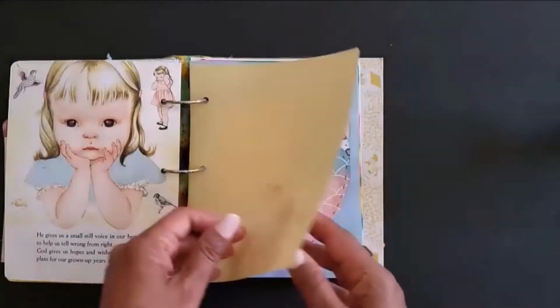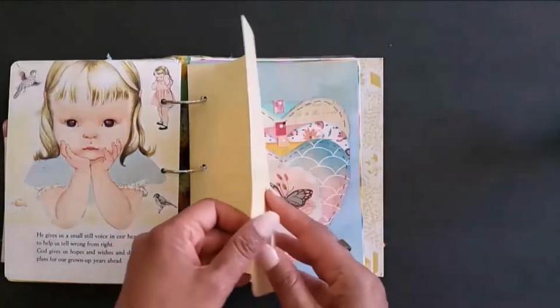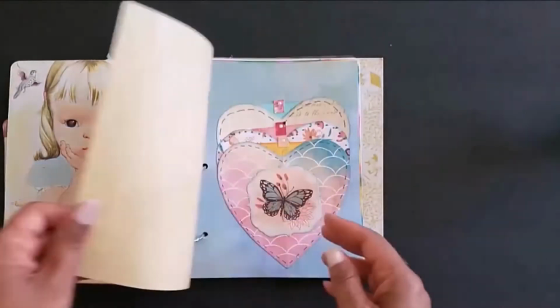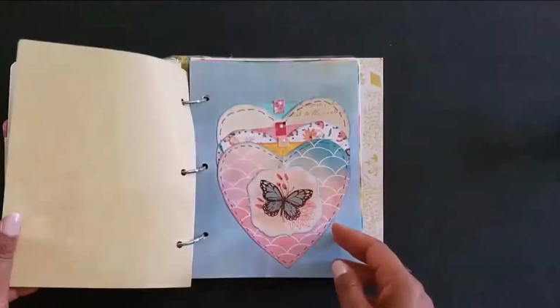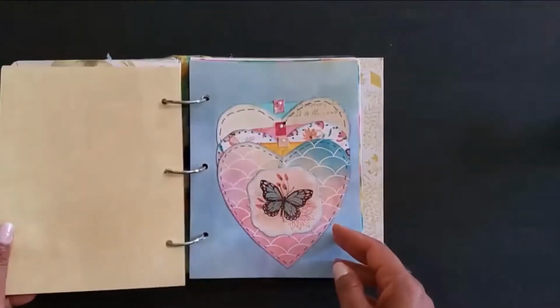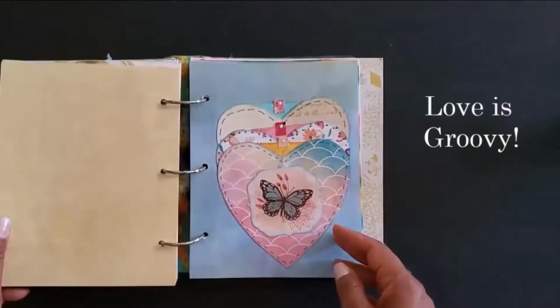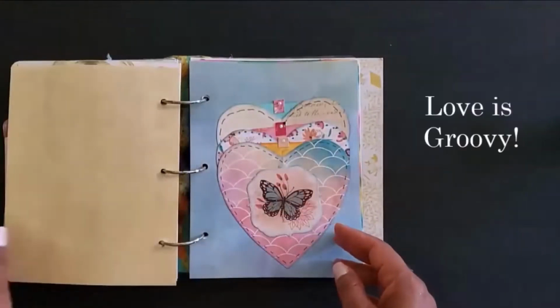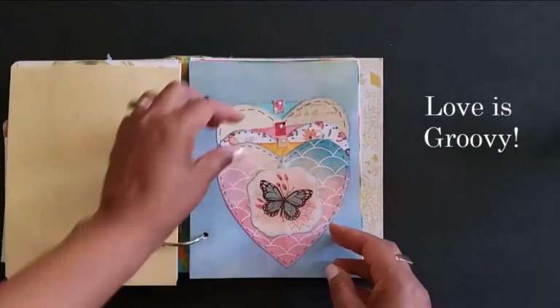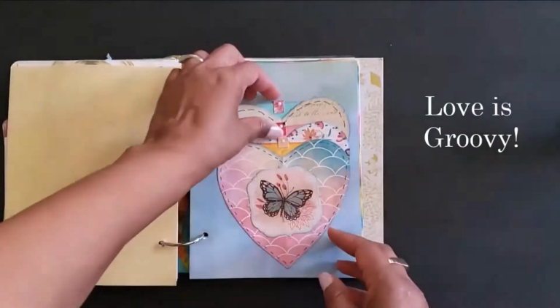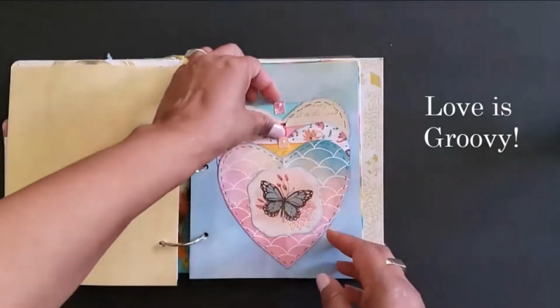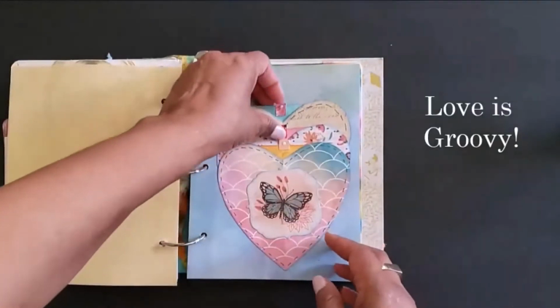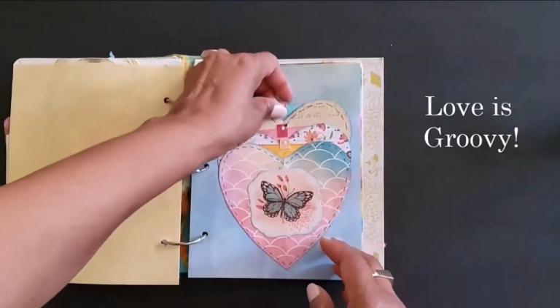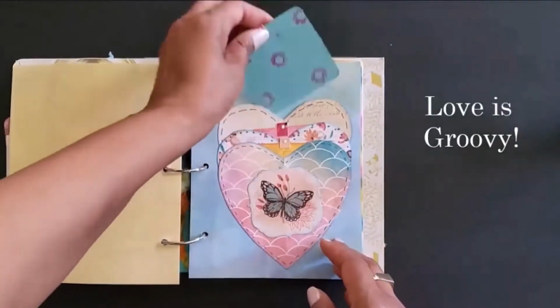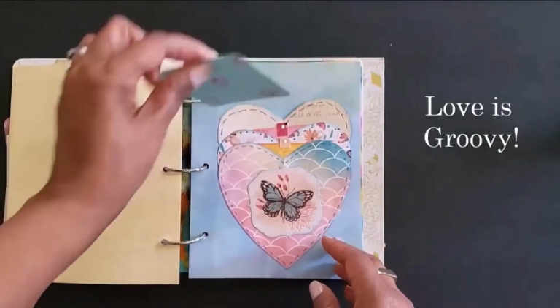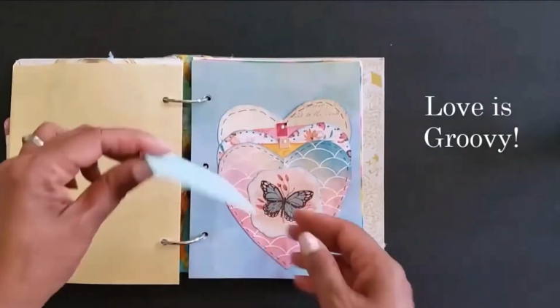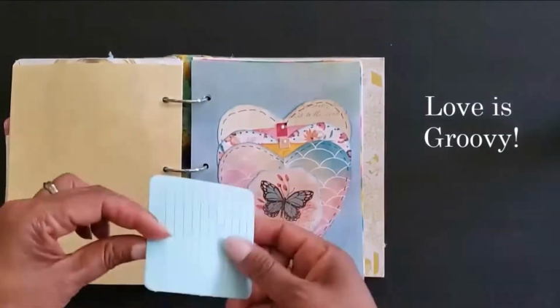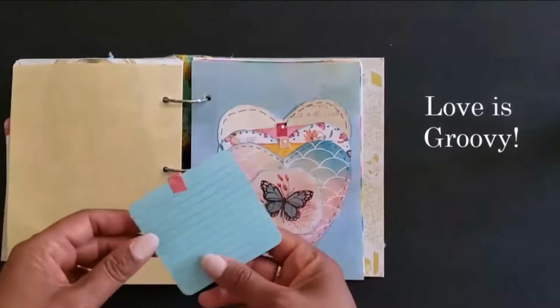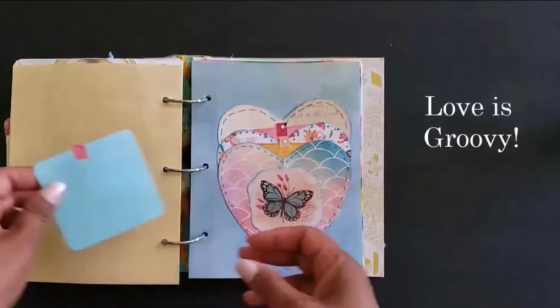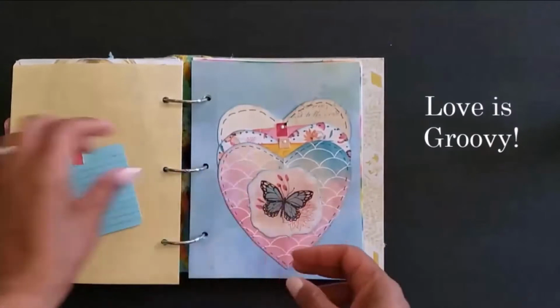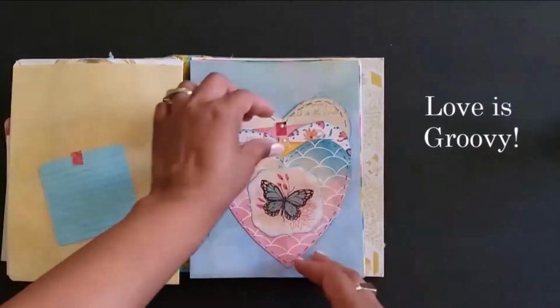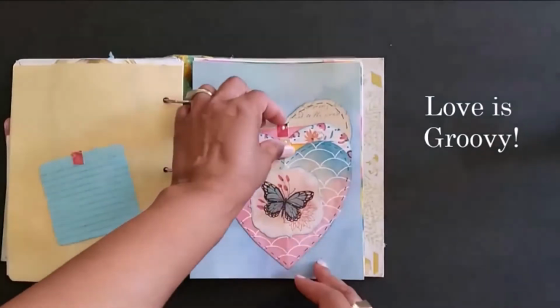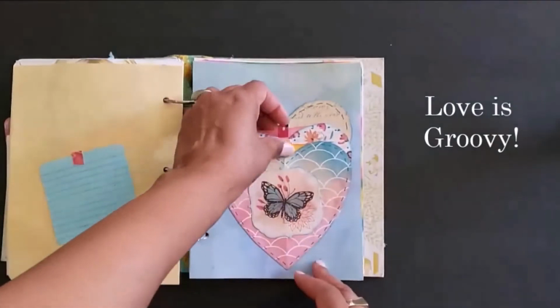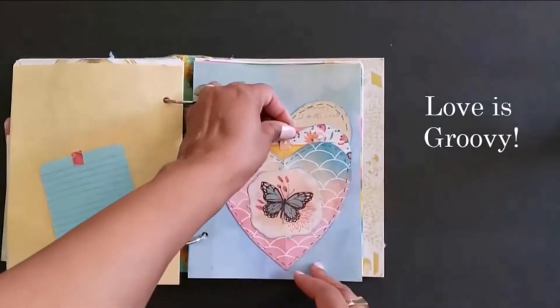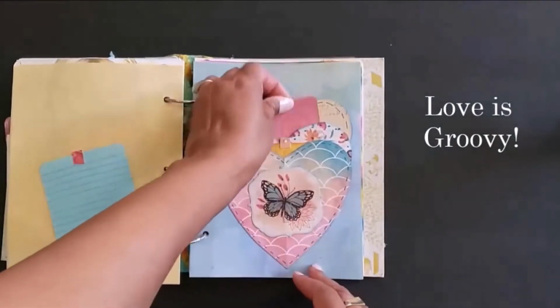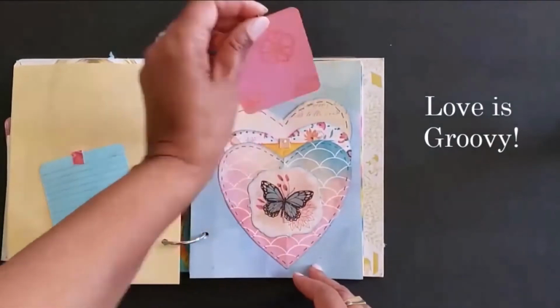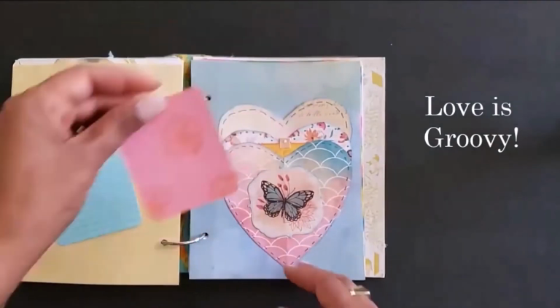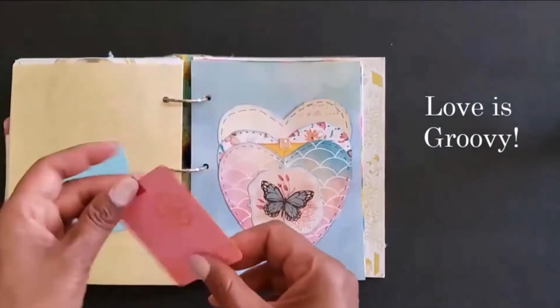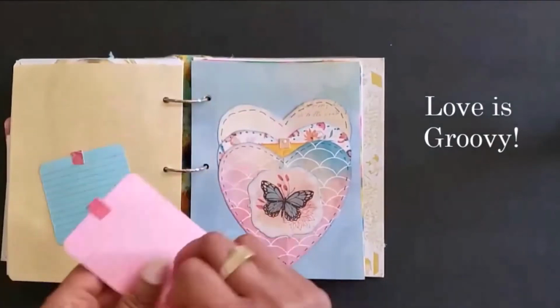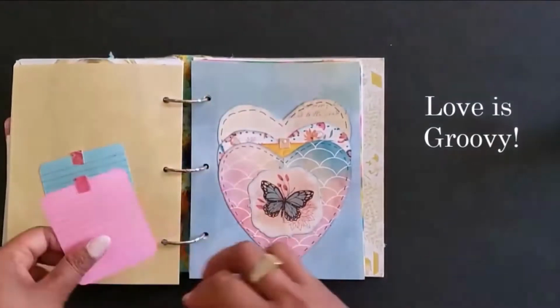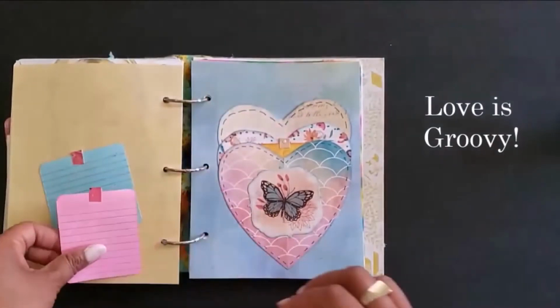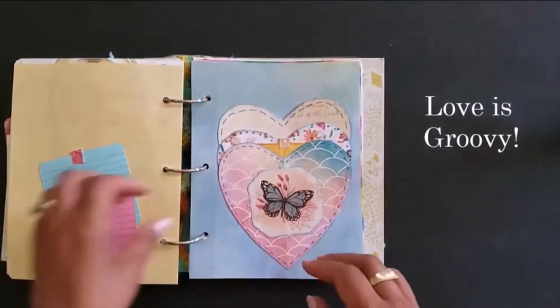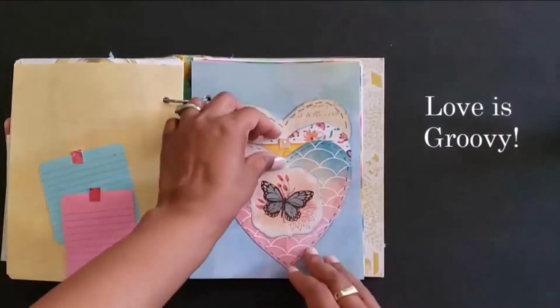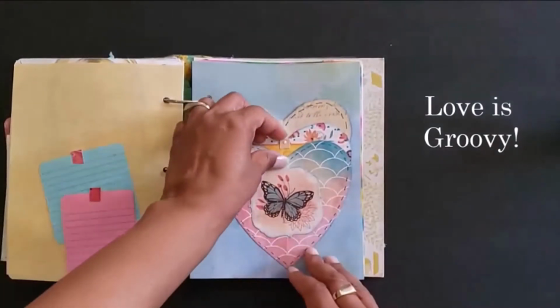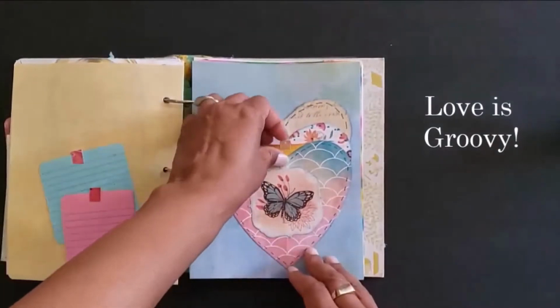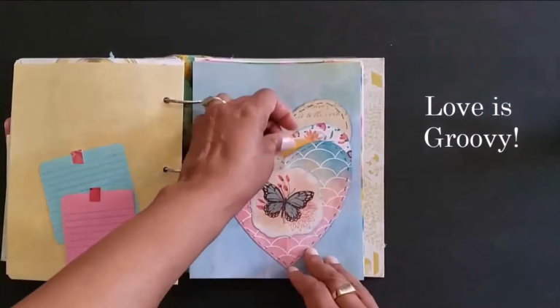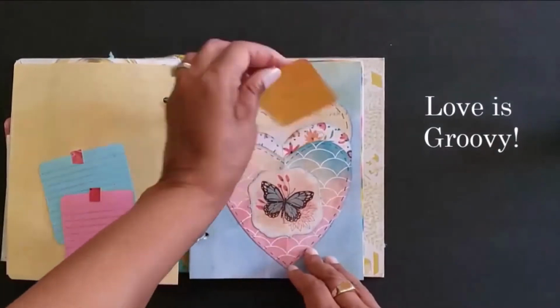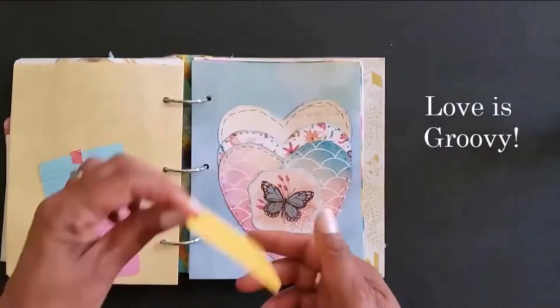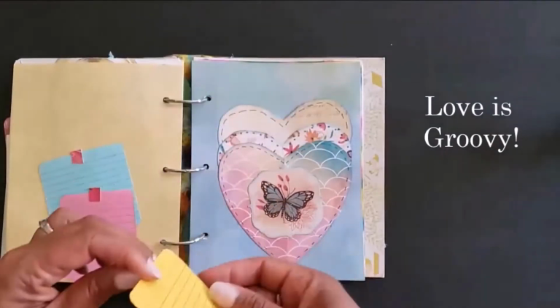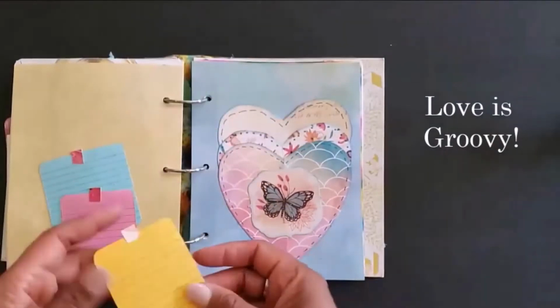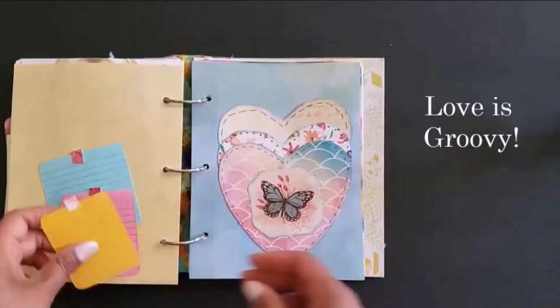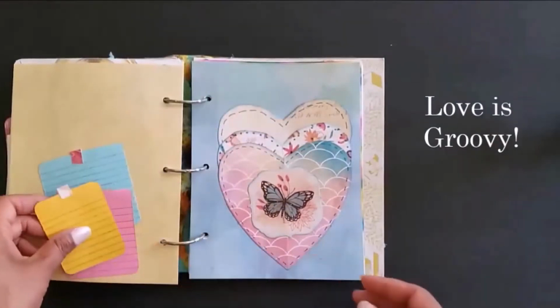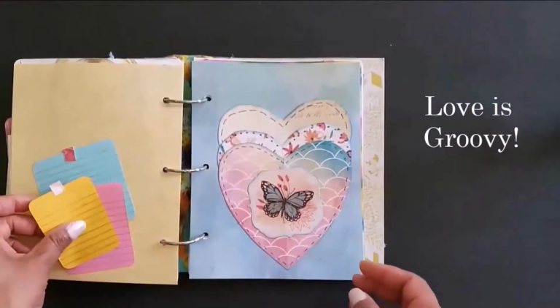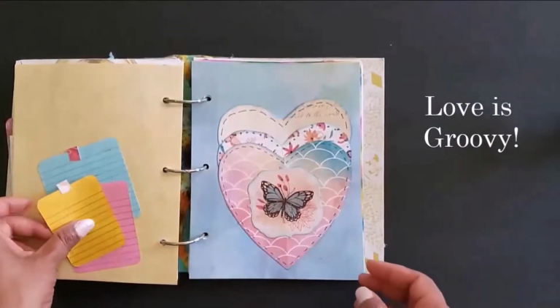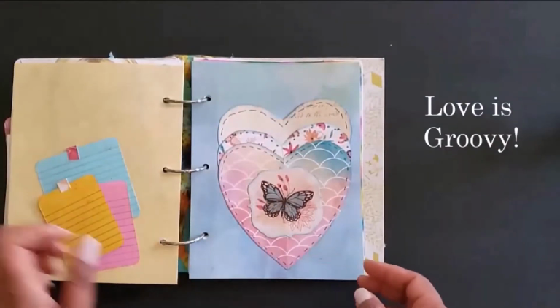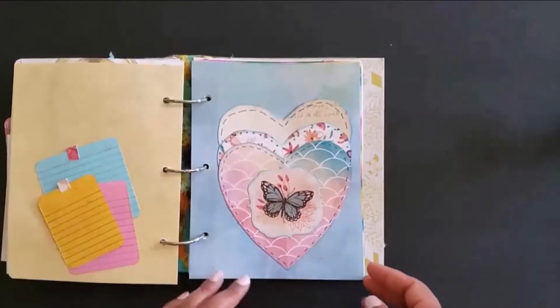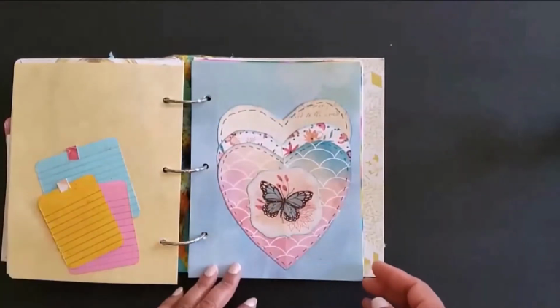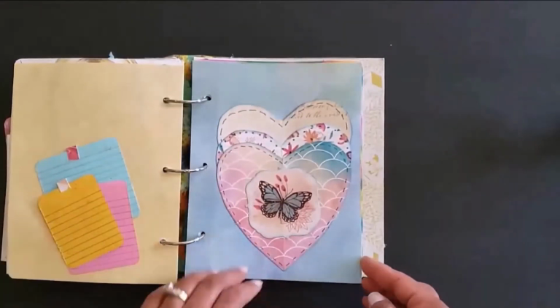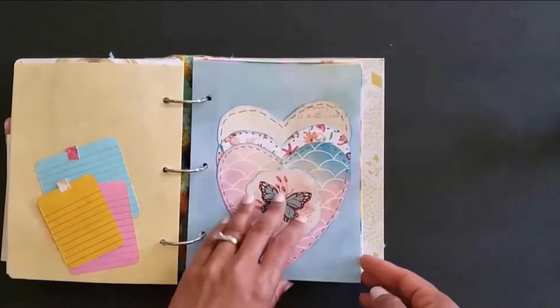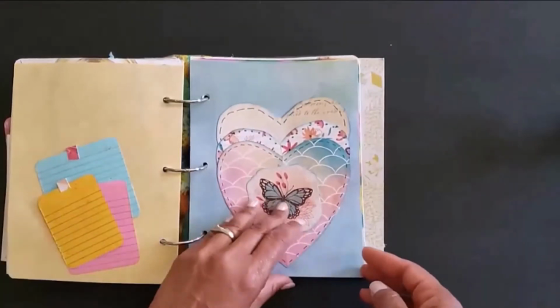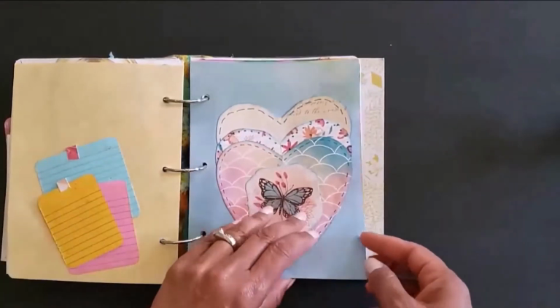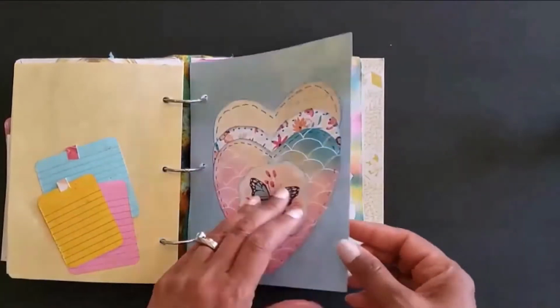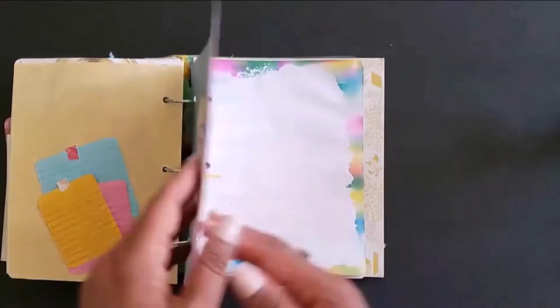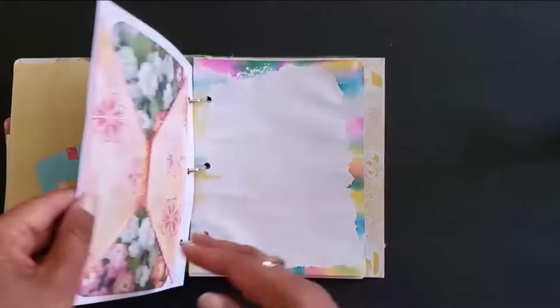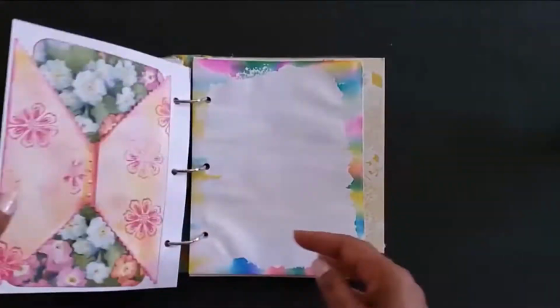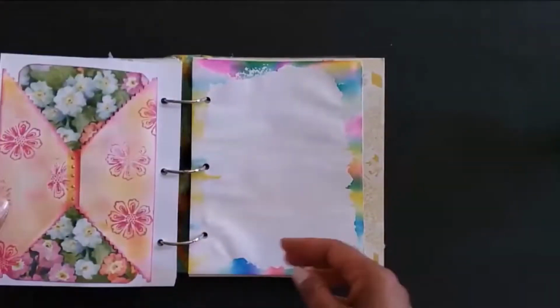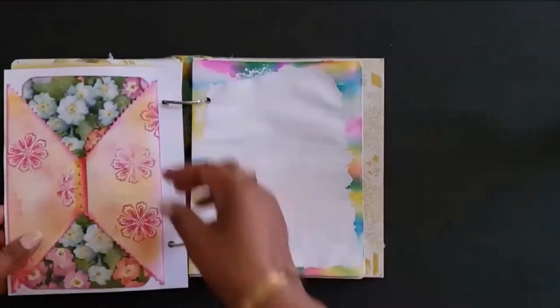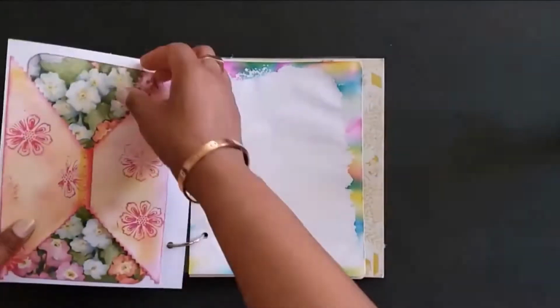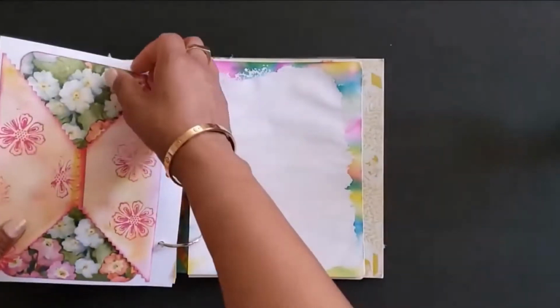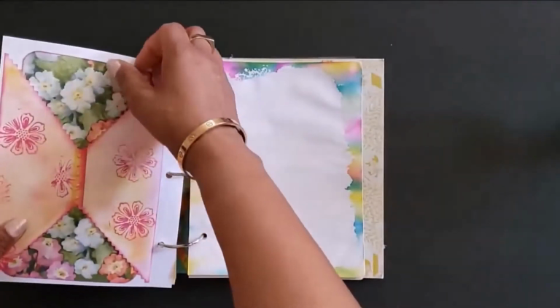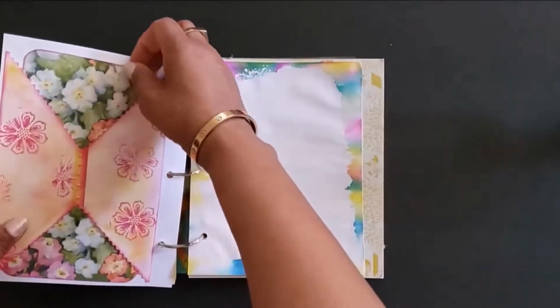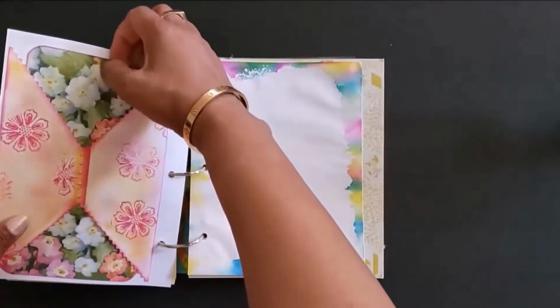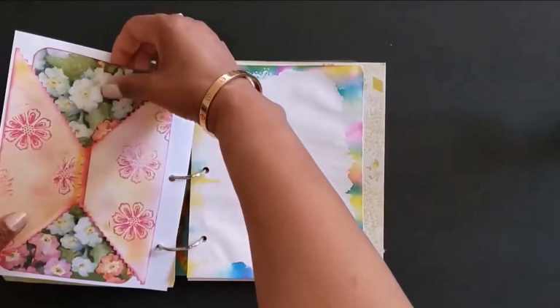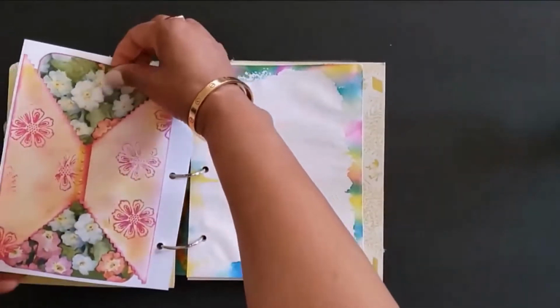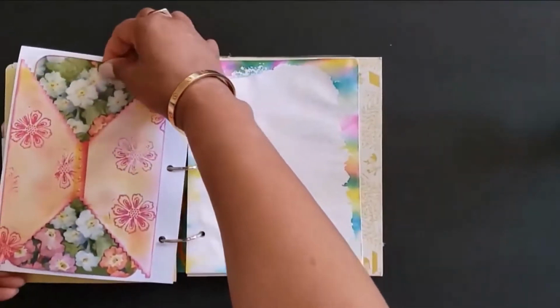If you're interested in this or any other journal in my shop, I'll put a link in the description box.